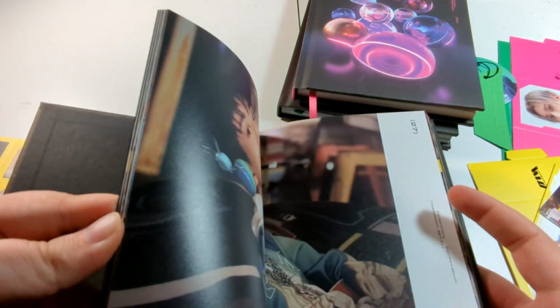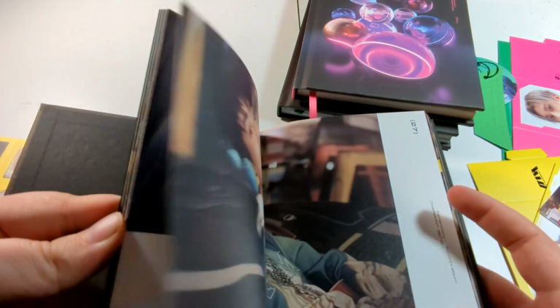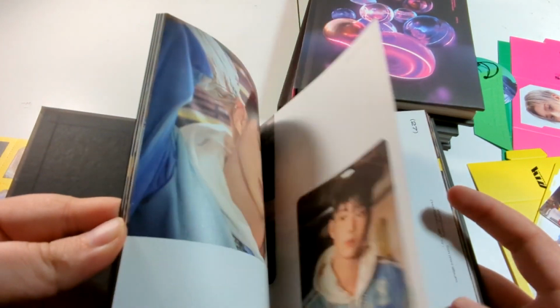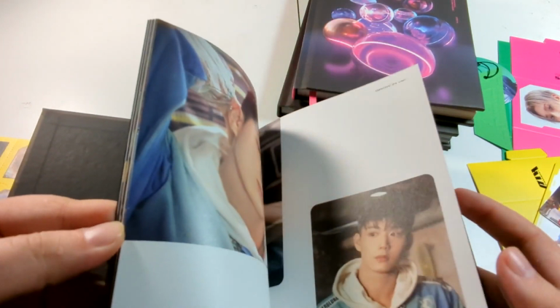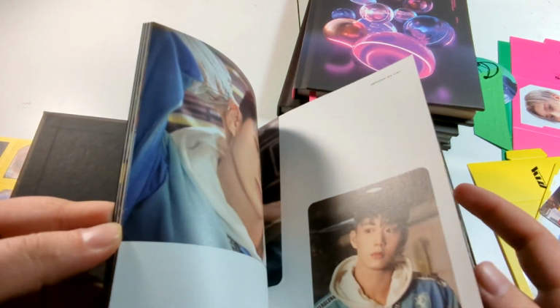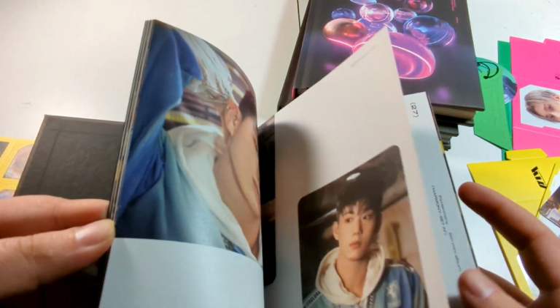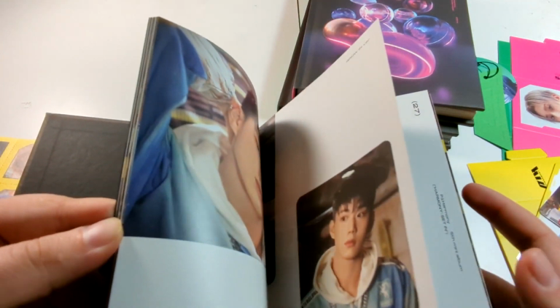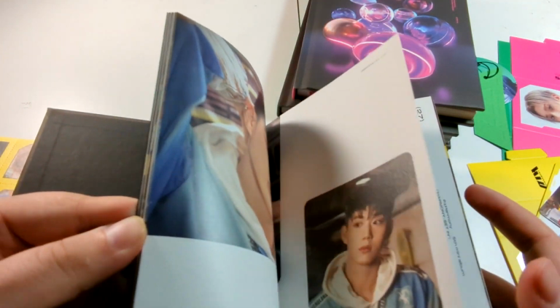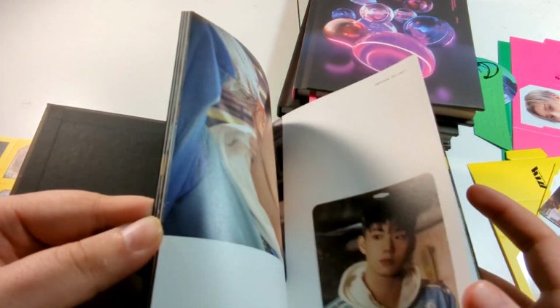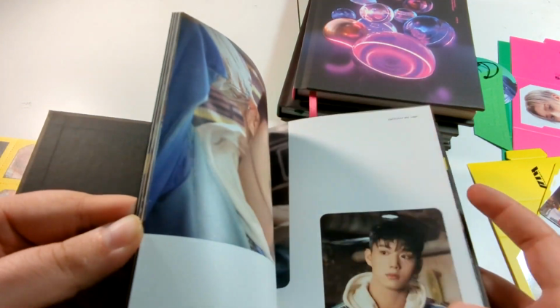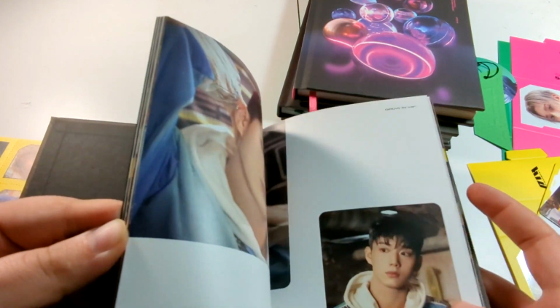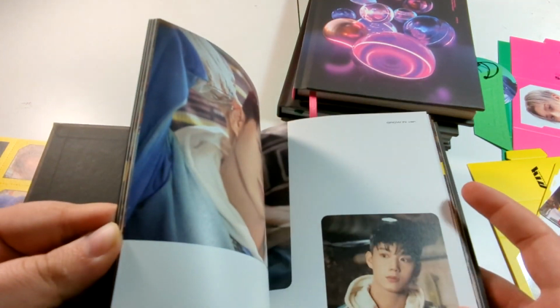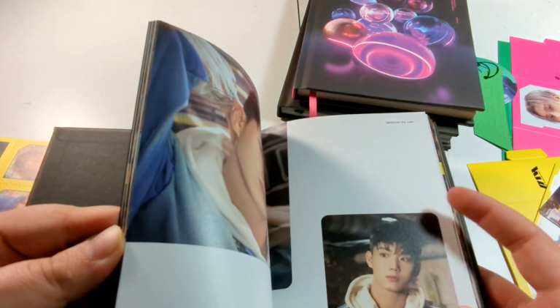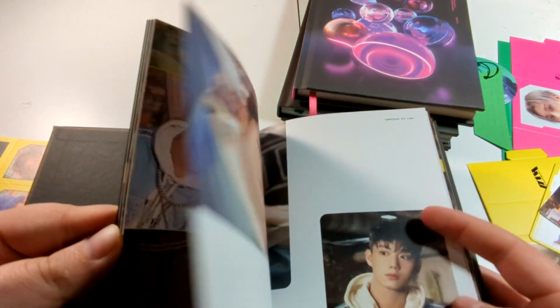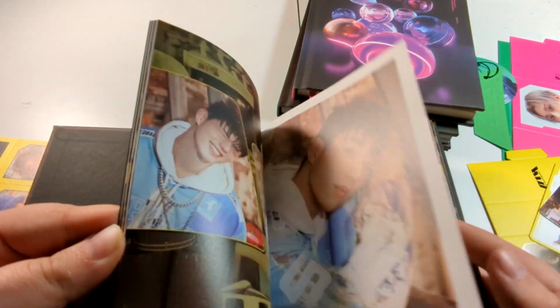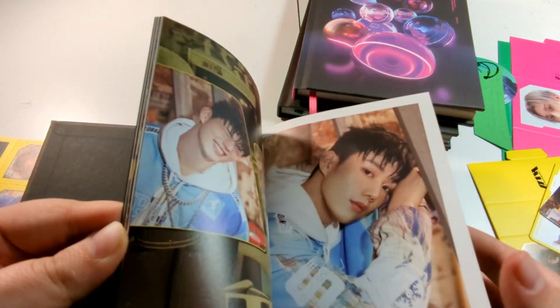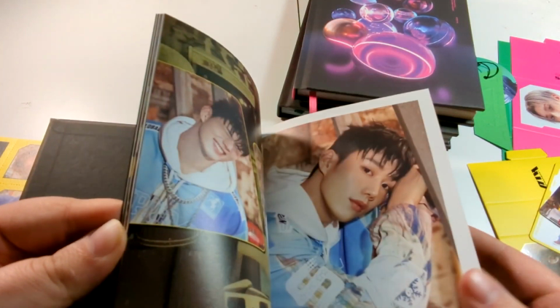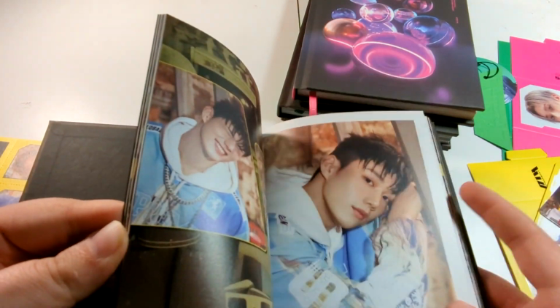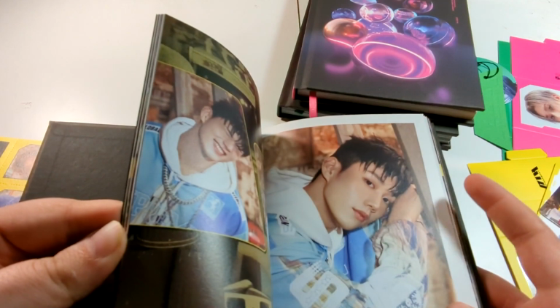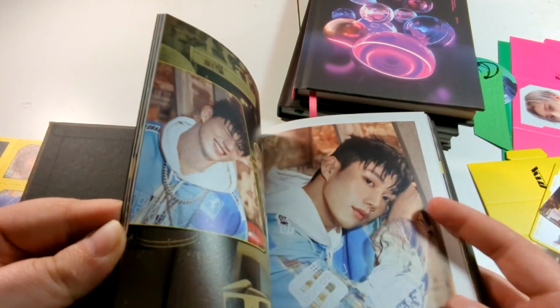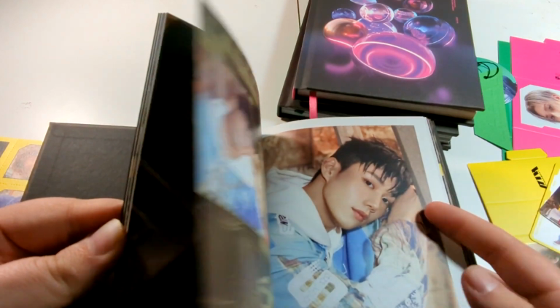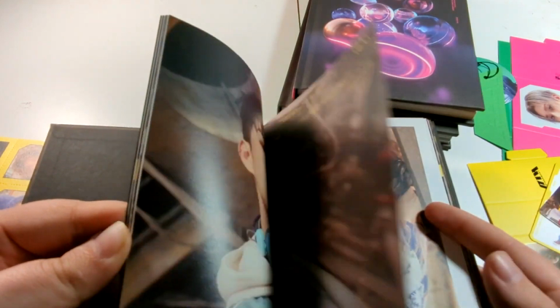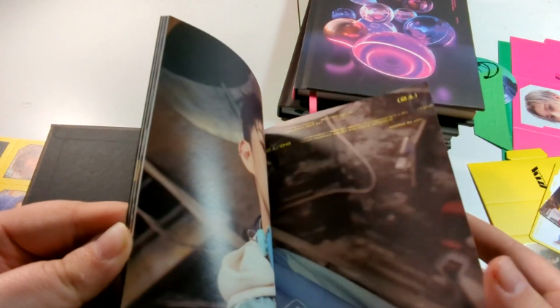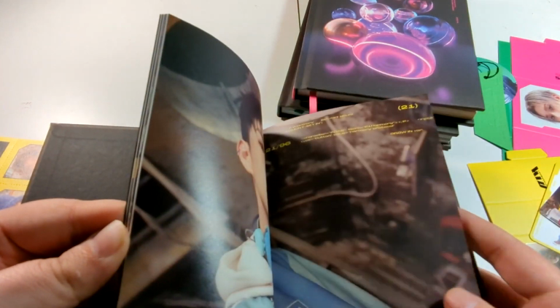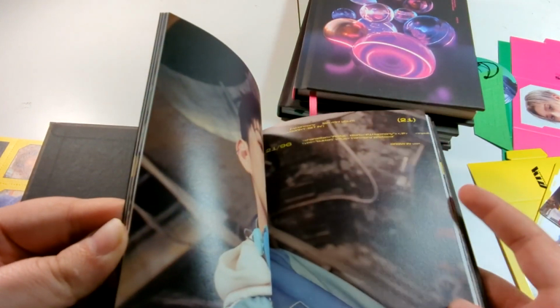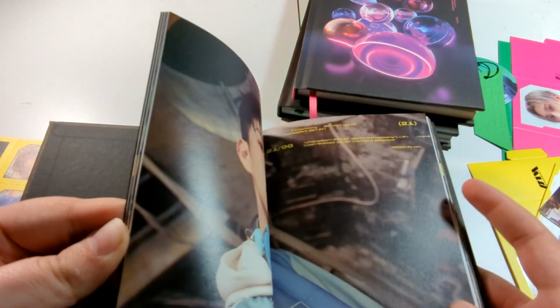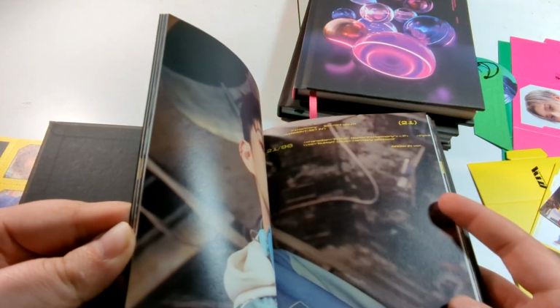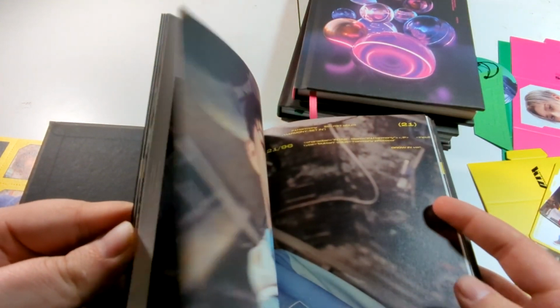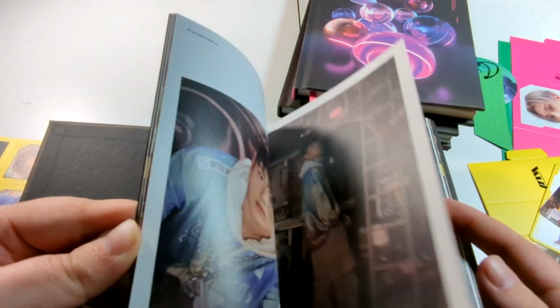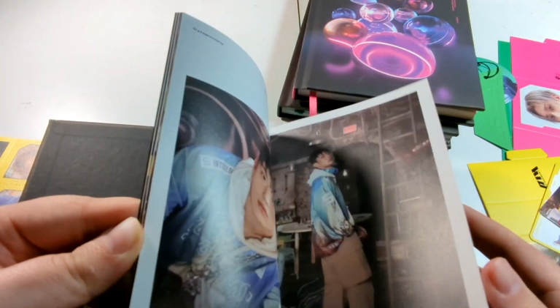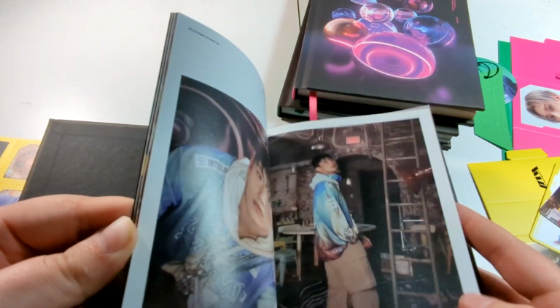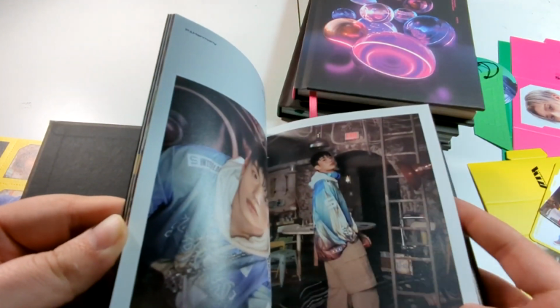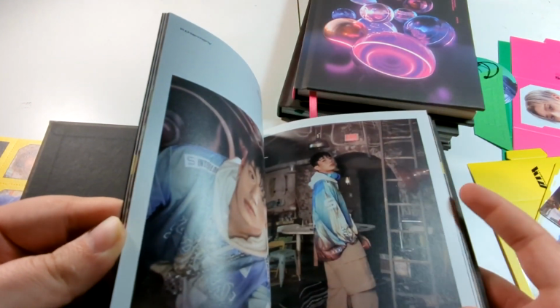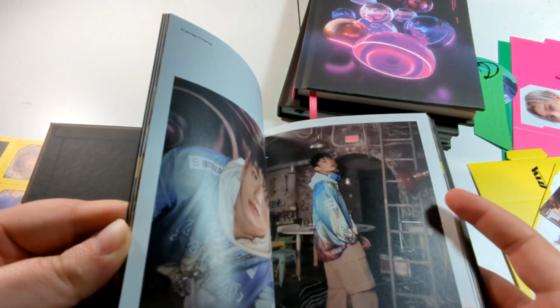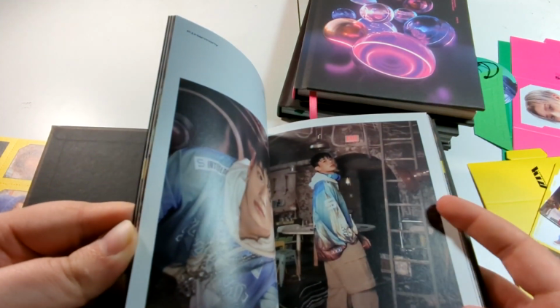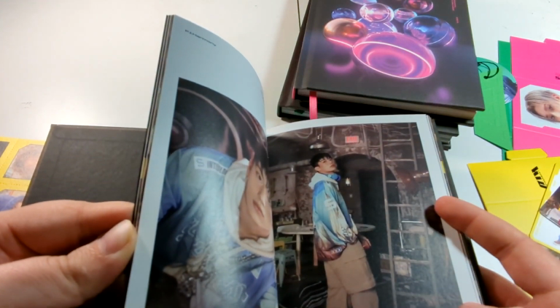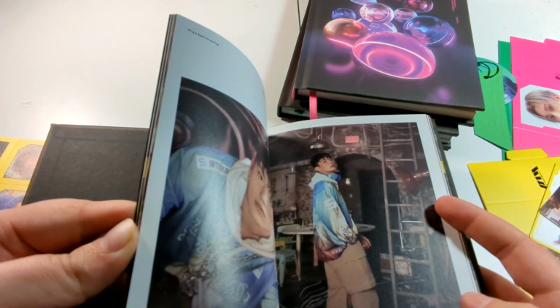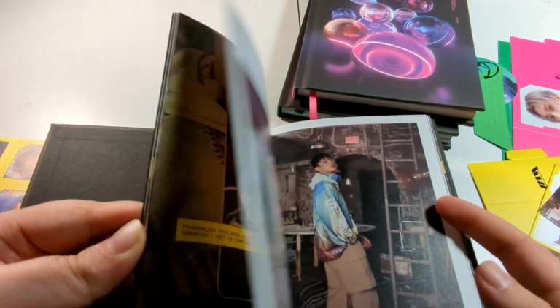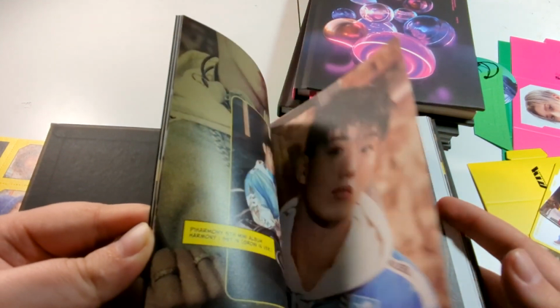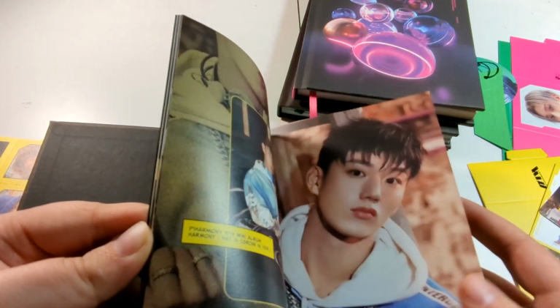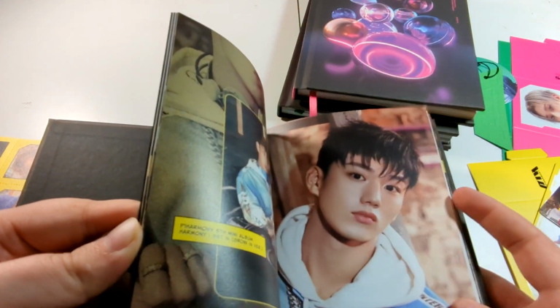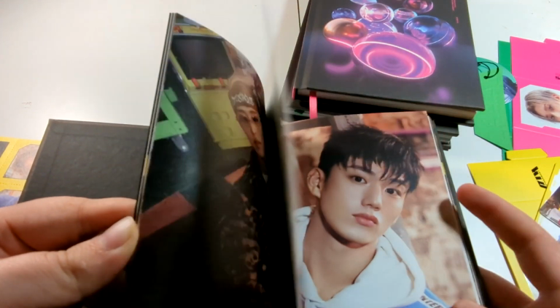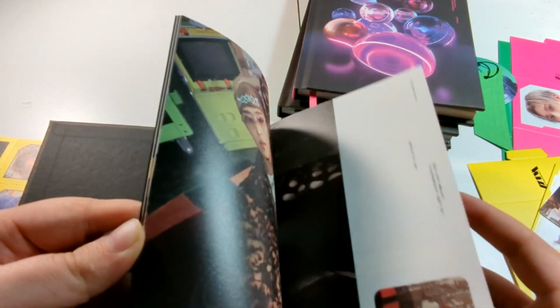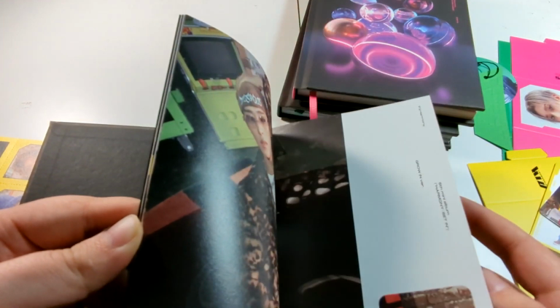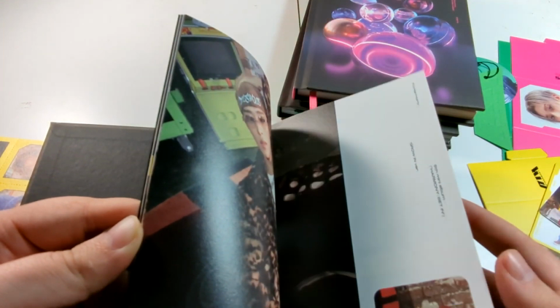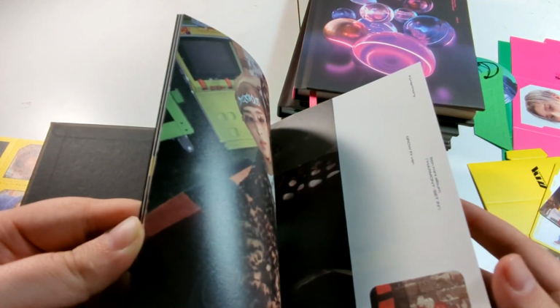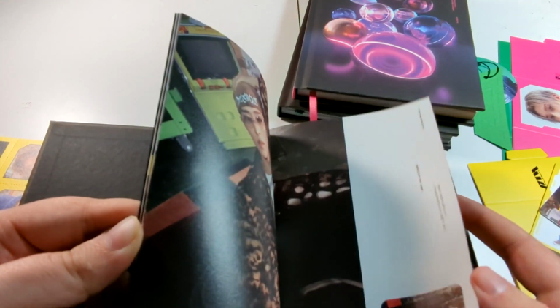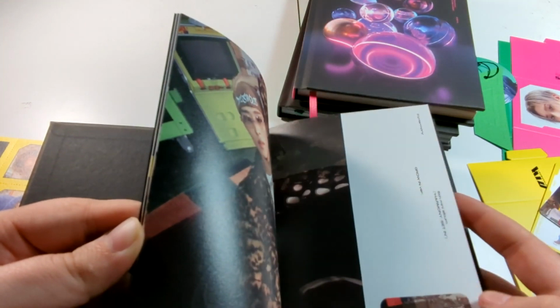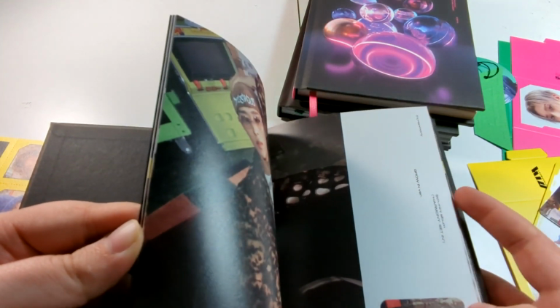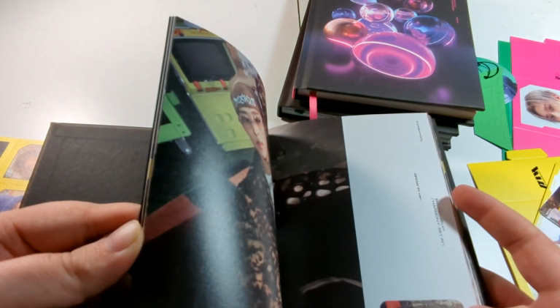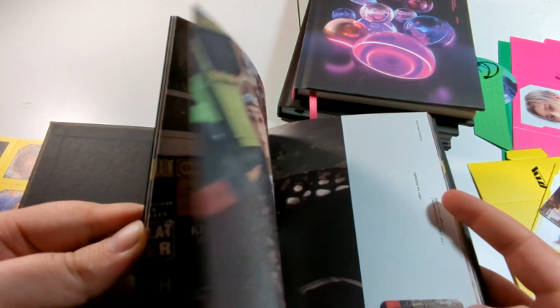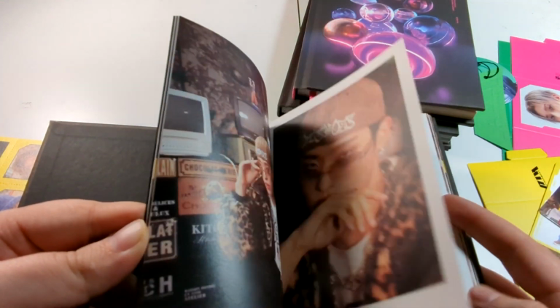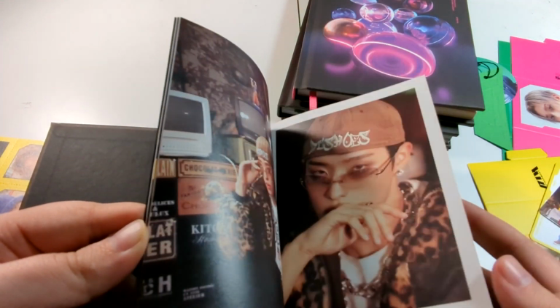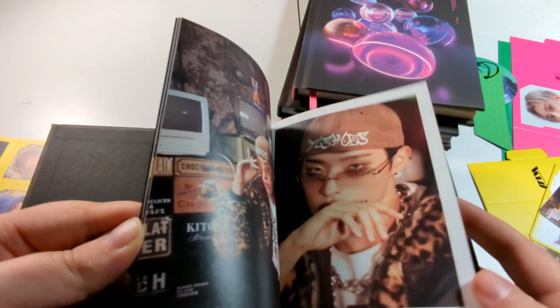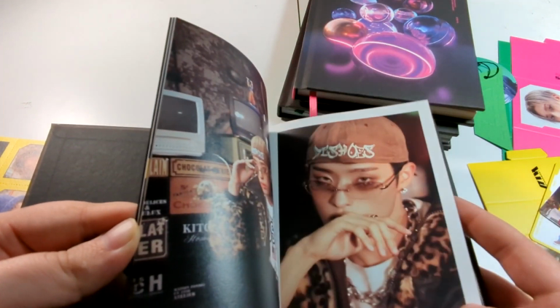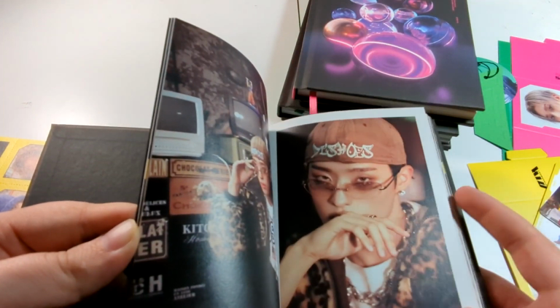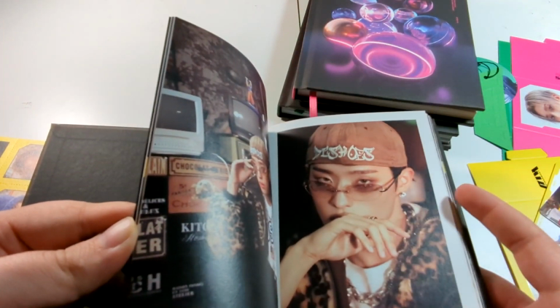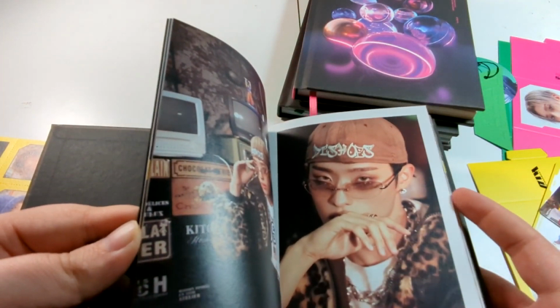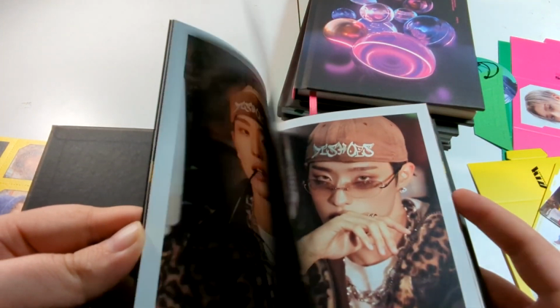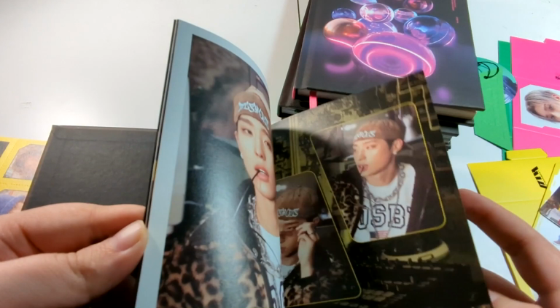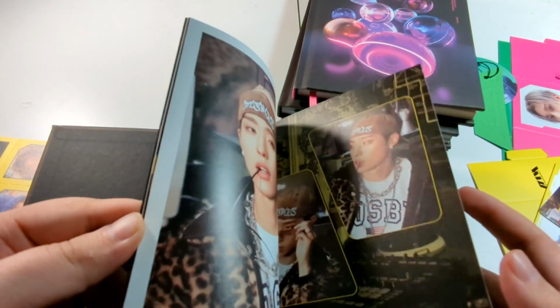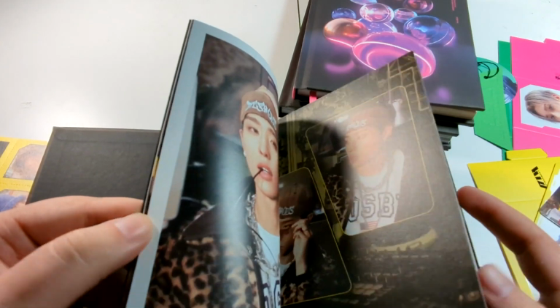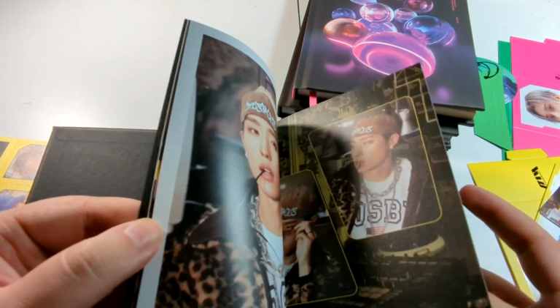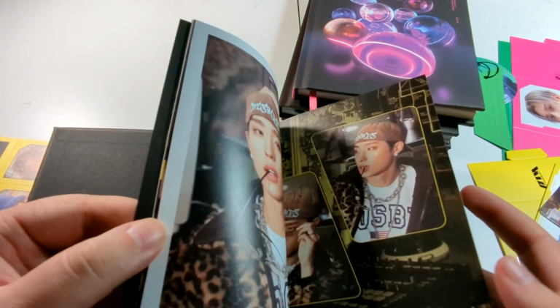Definitely some of their best looks to date. I do miss Teo's red hair though — that was a look, that was a whole look.